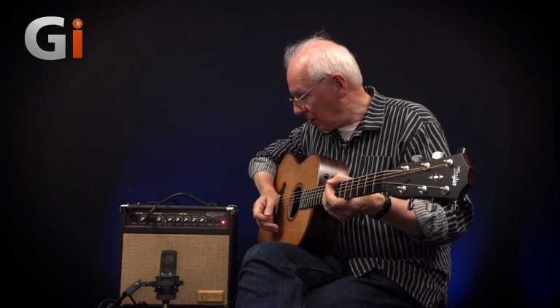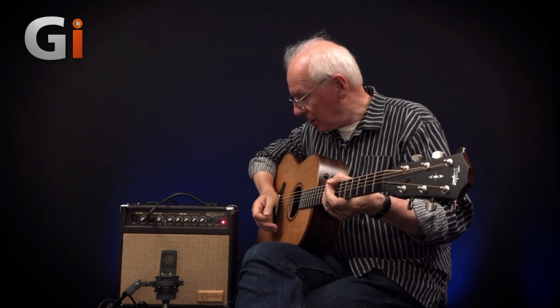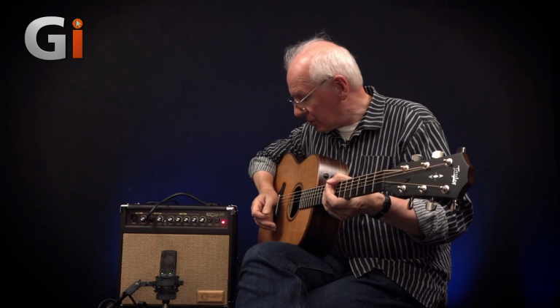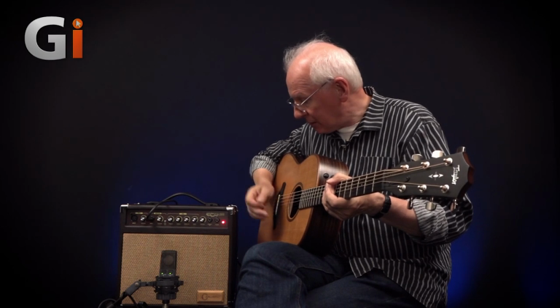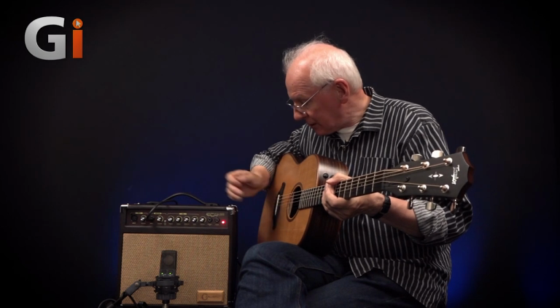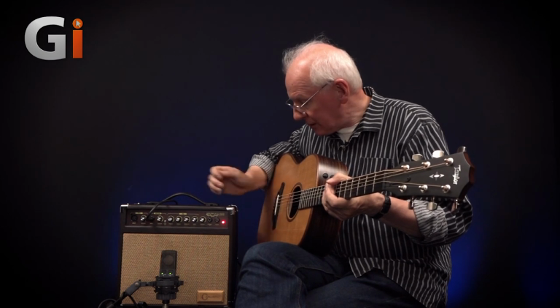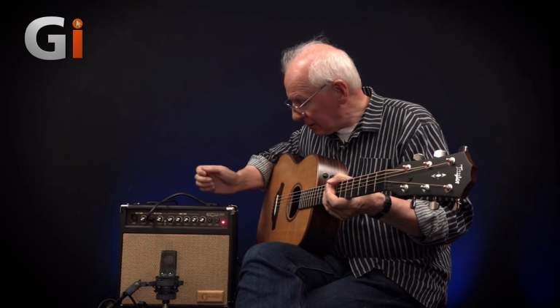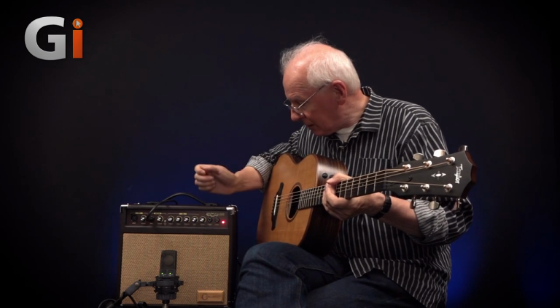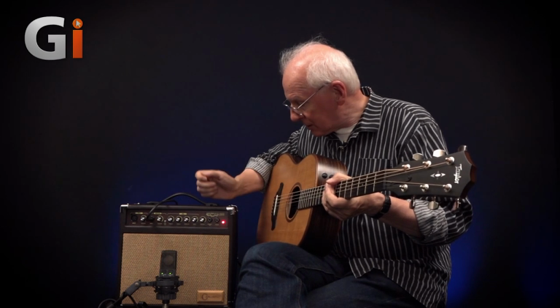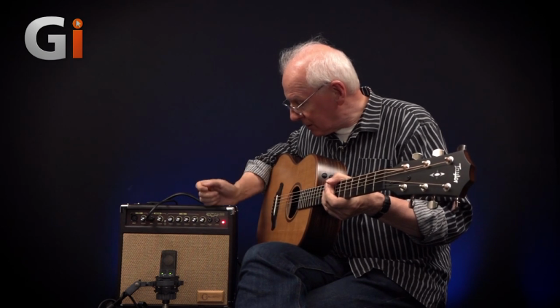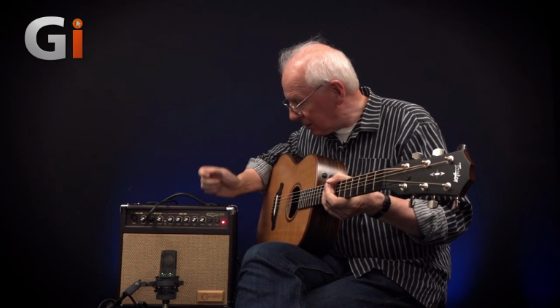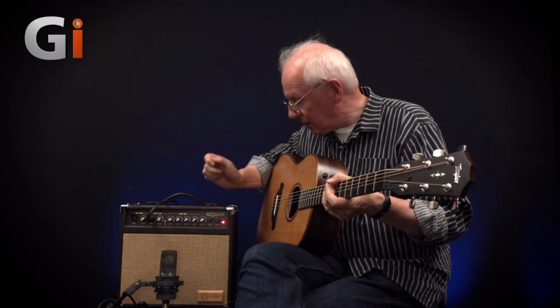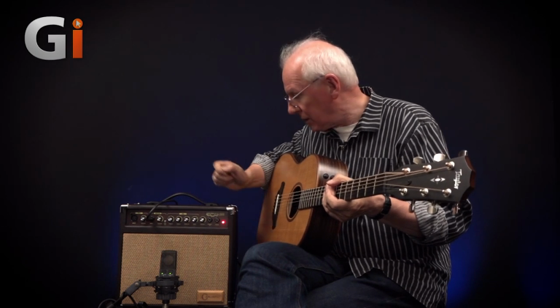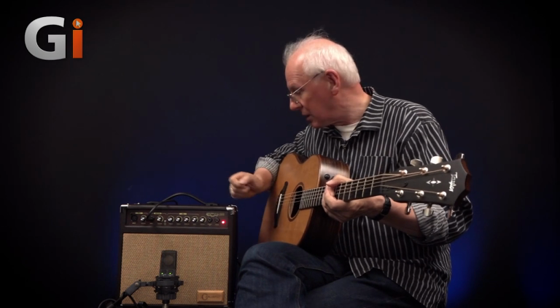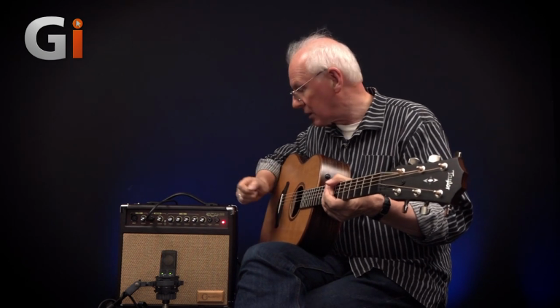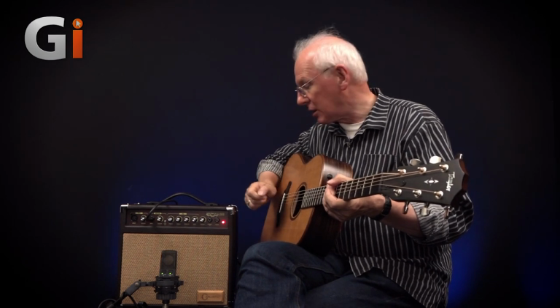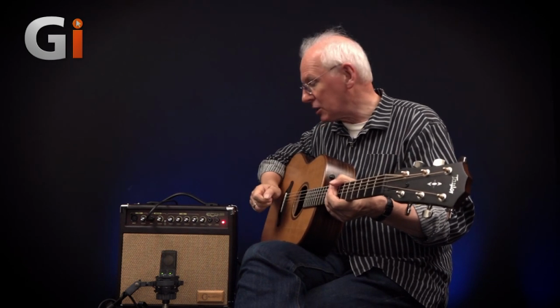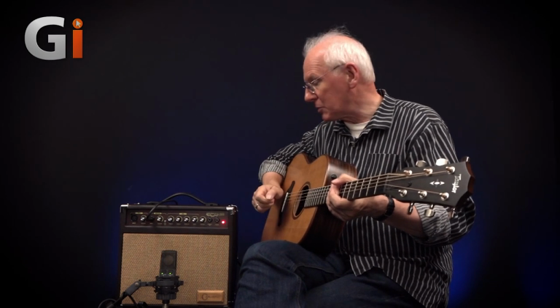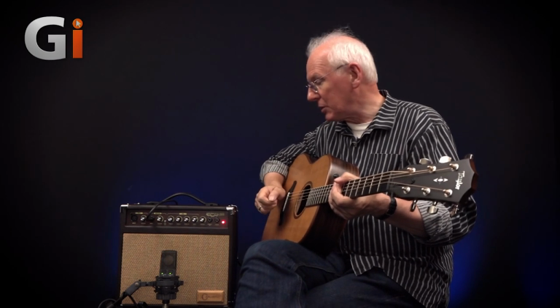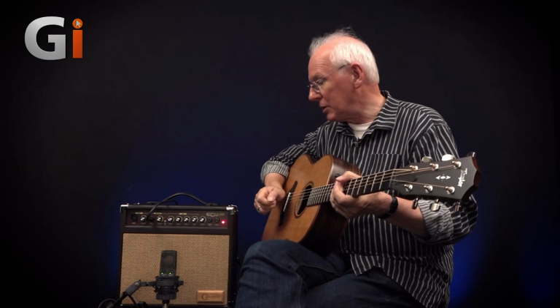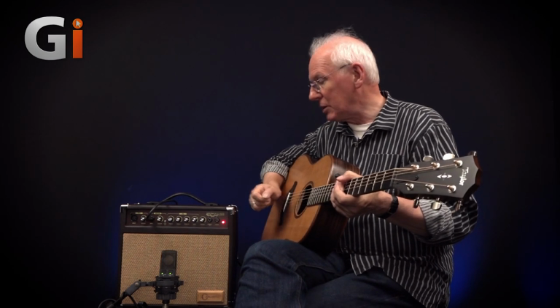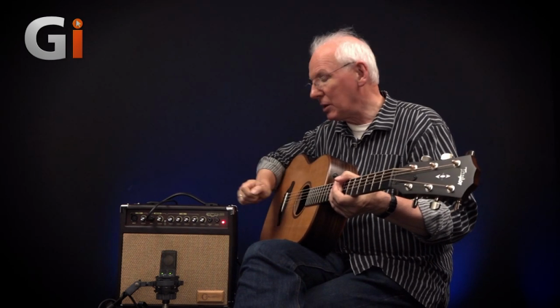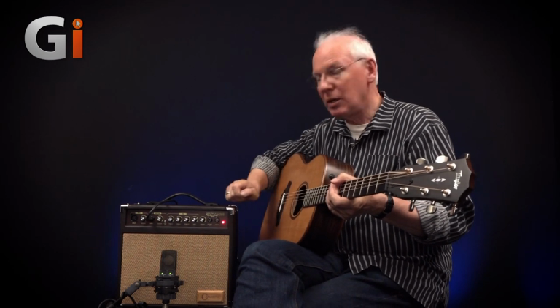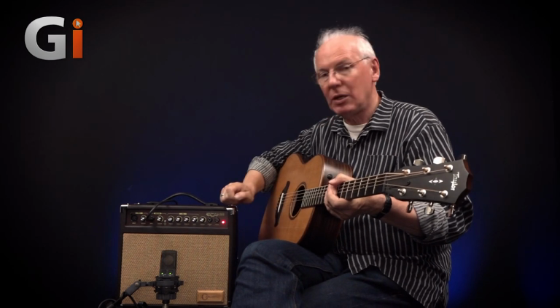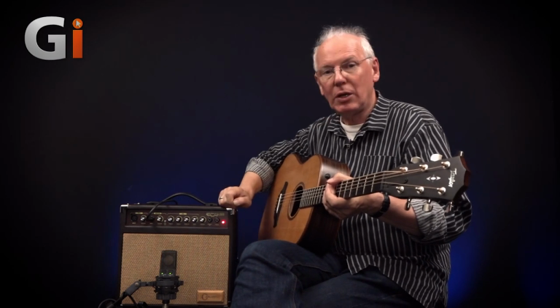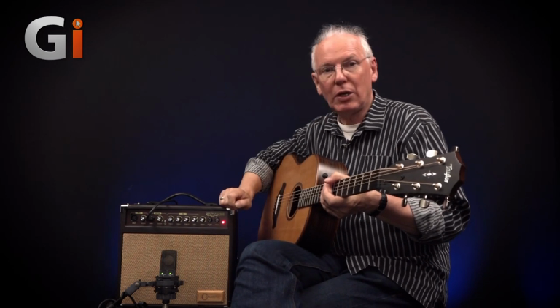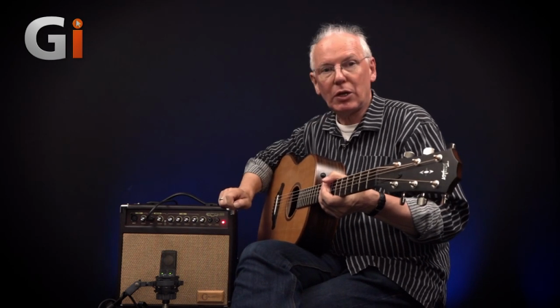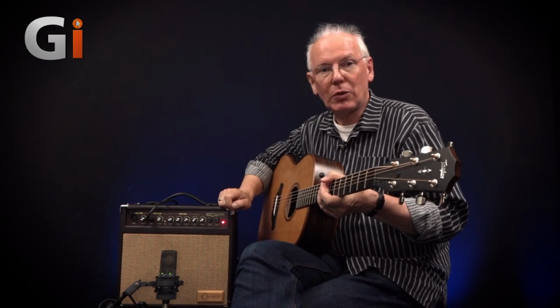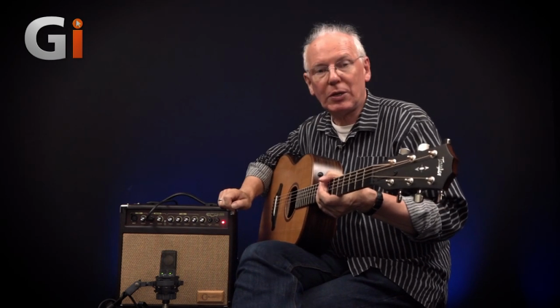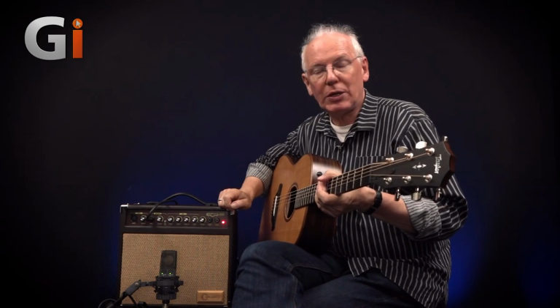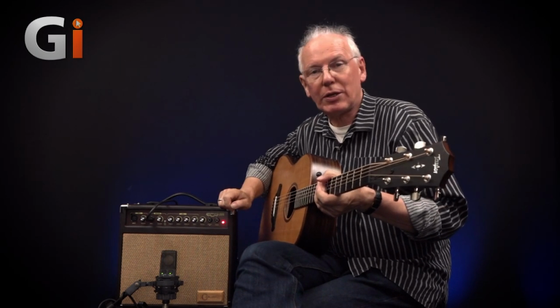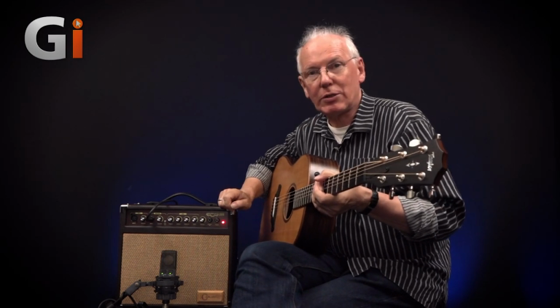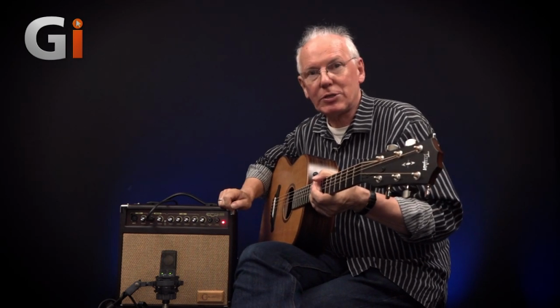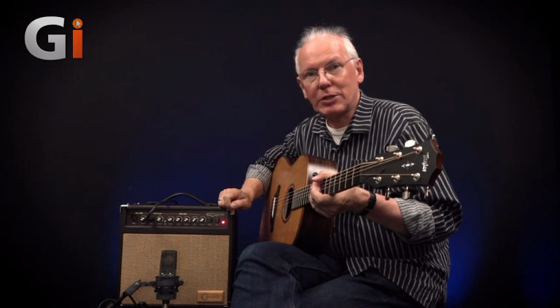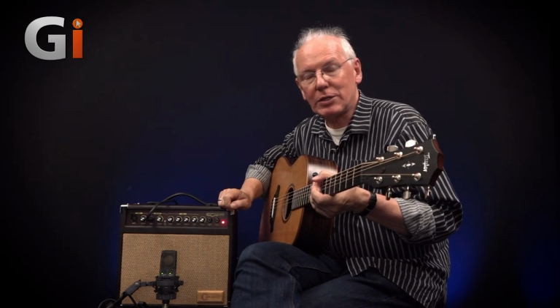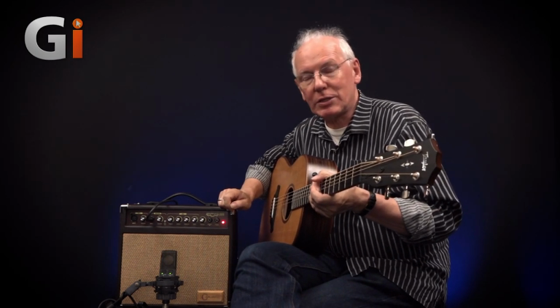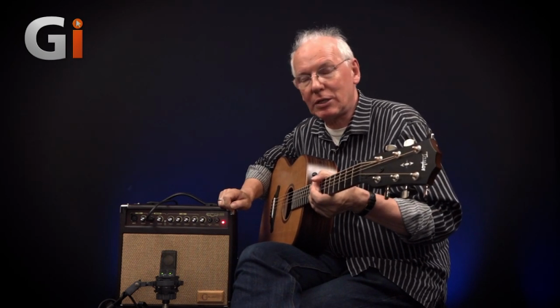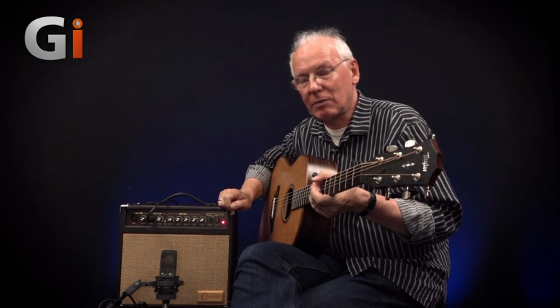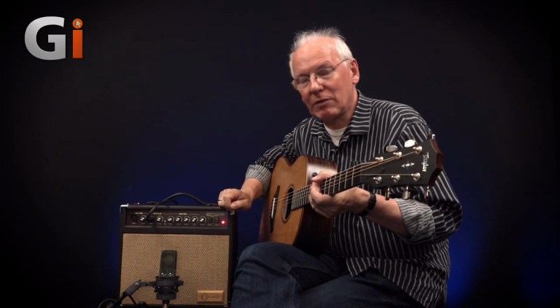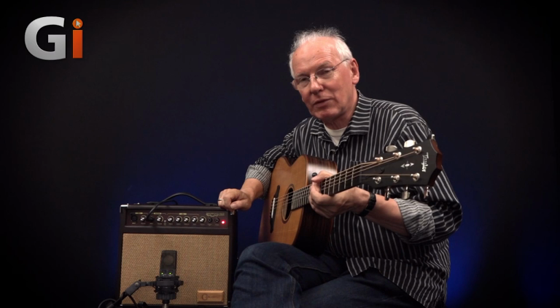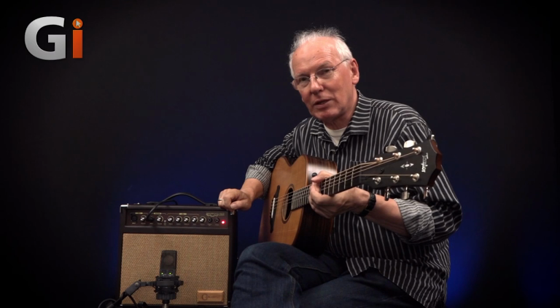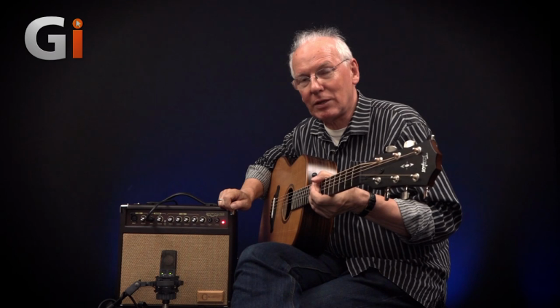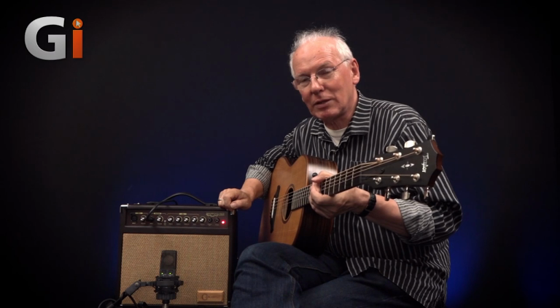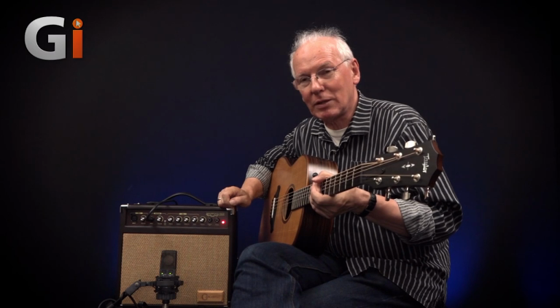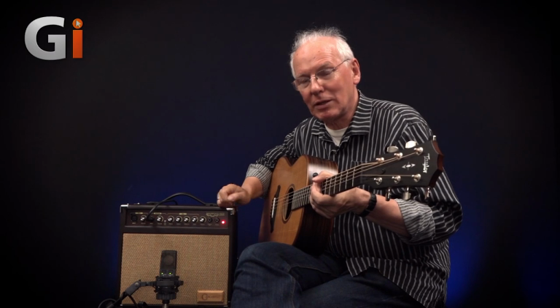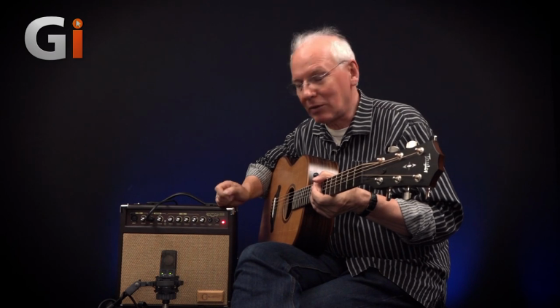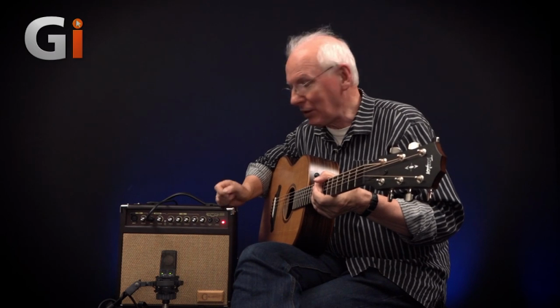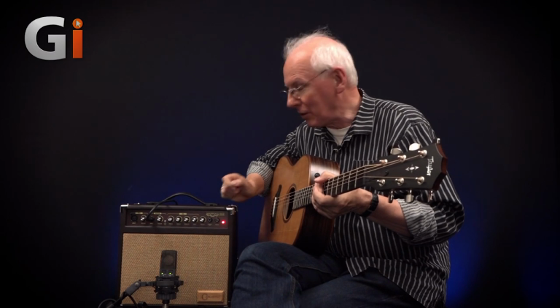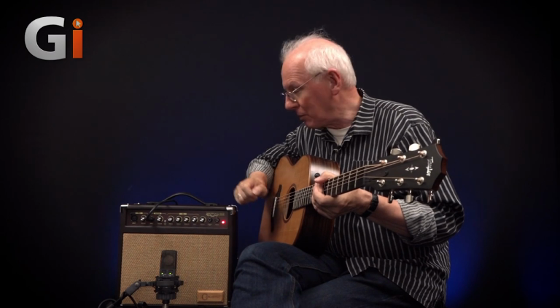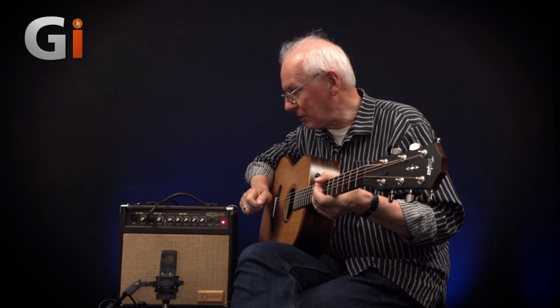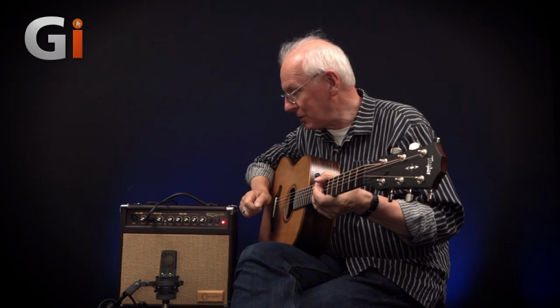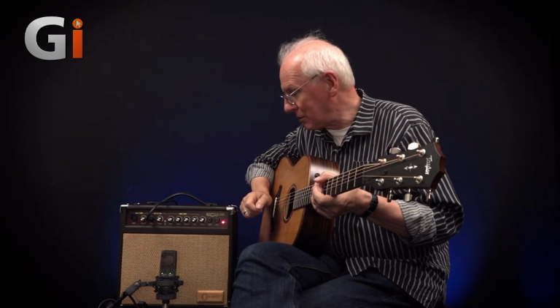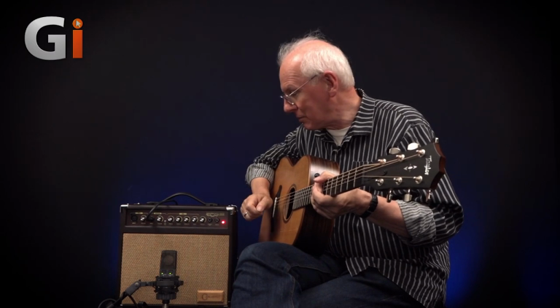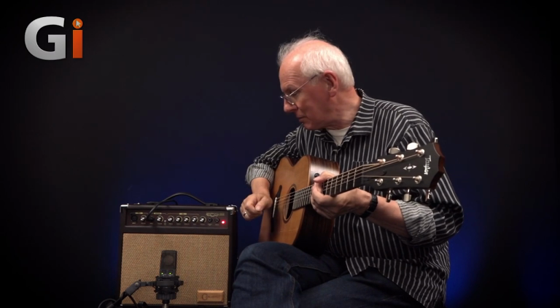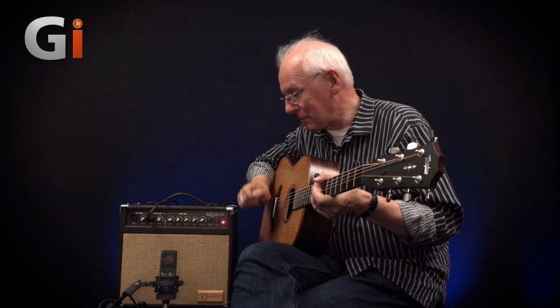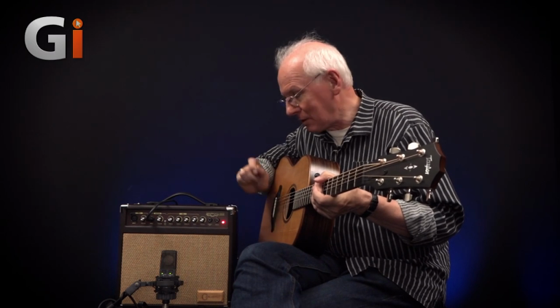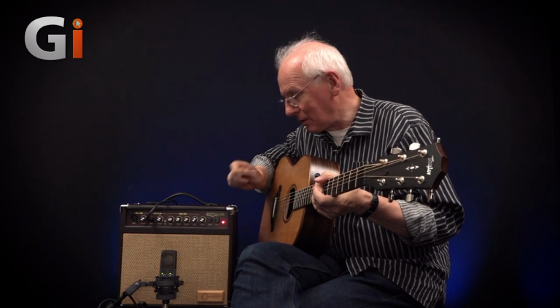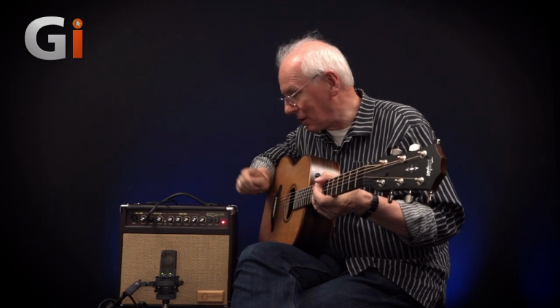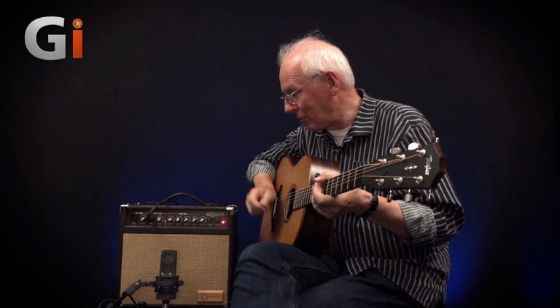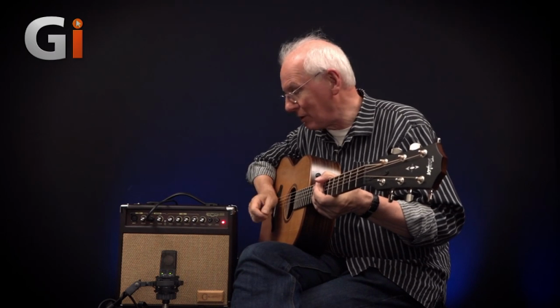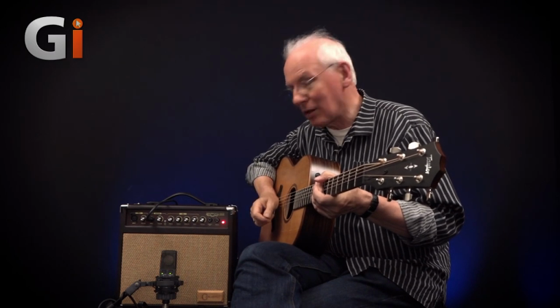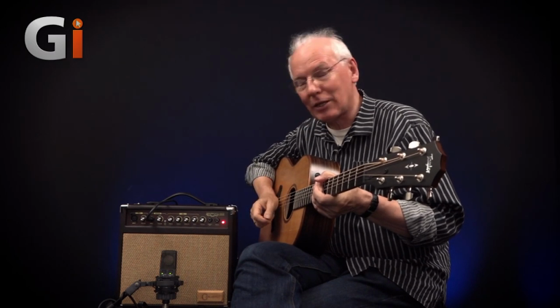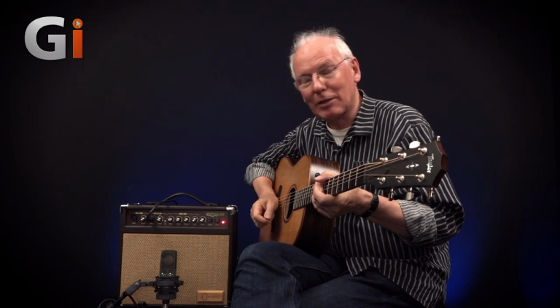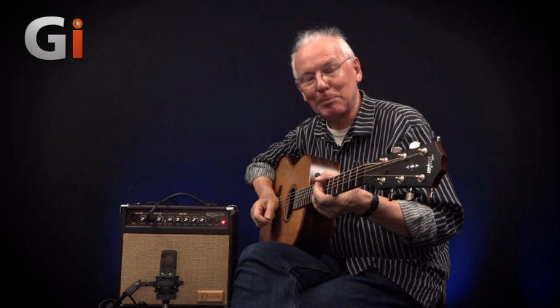So that's it — that's the Carlsborough Sherwood 20R acoustic guitar amplifier. Great little beast and I really like it.